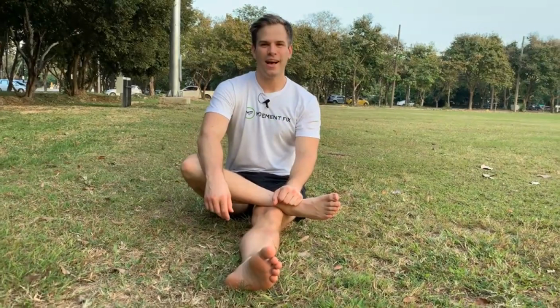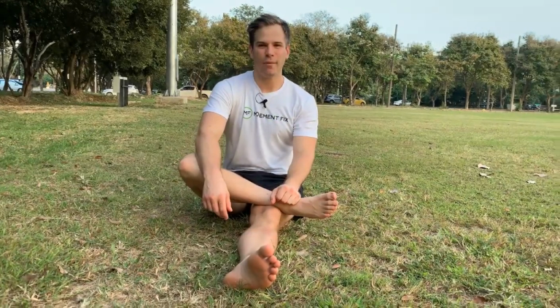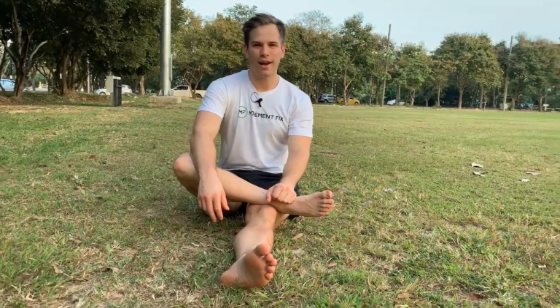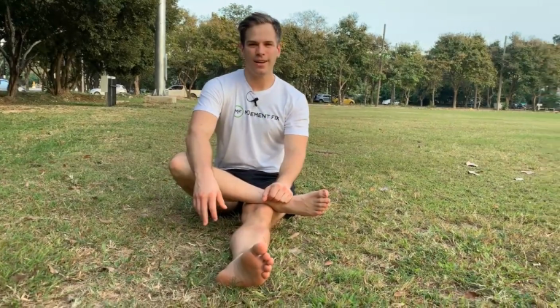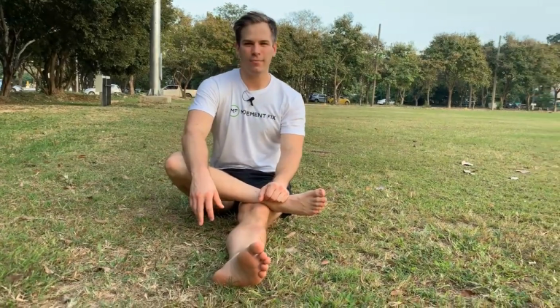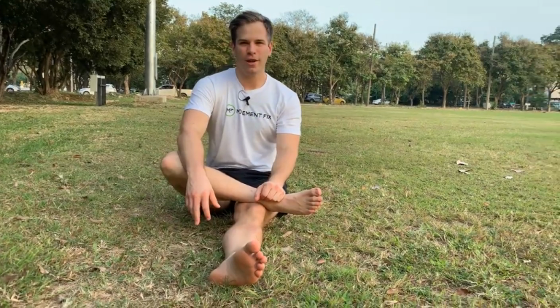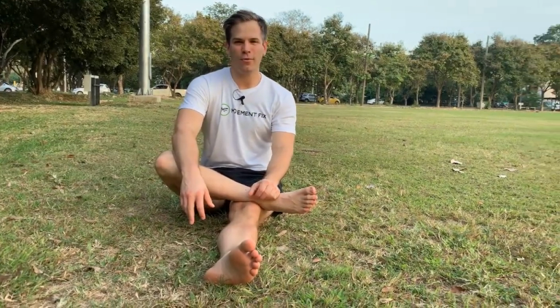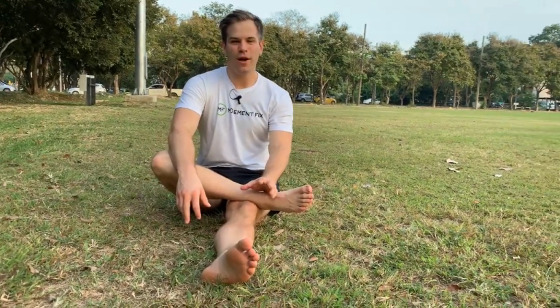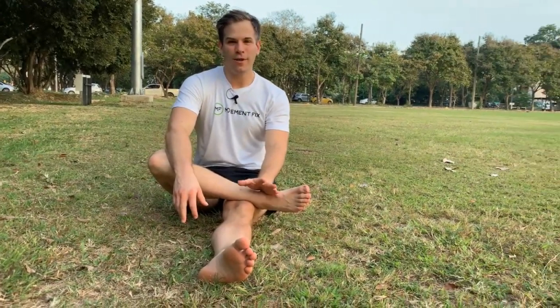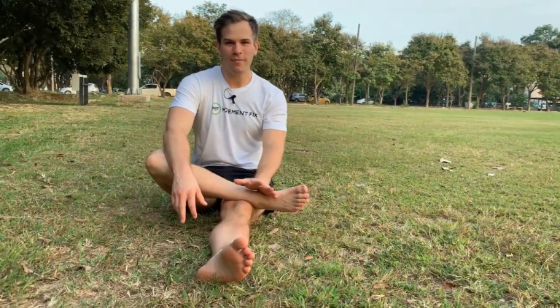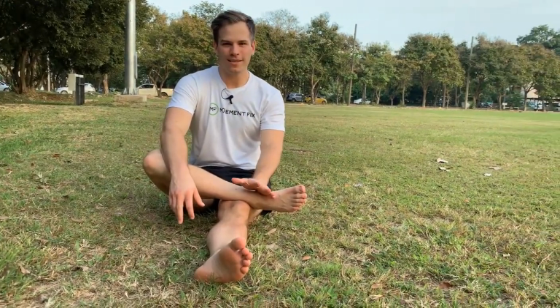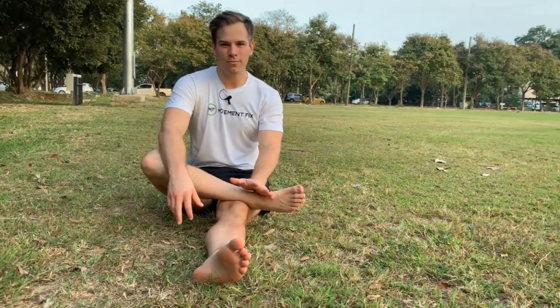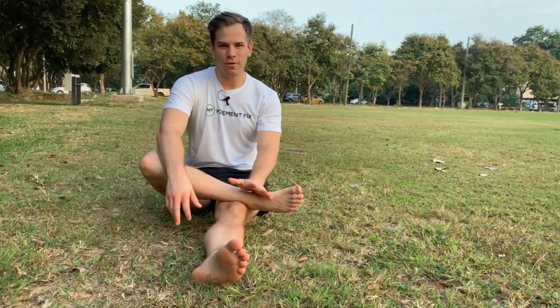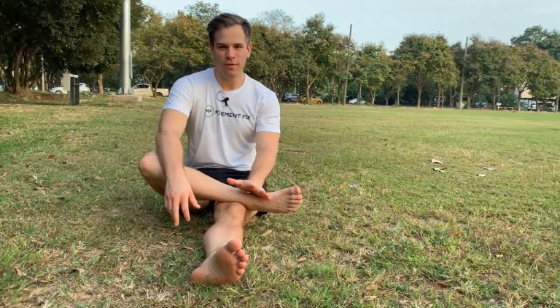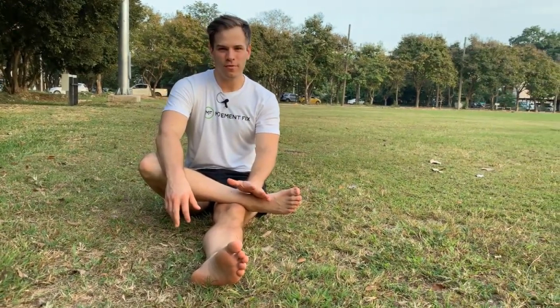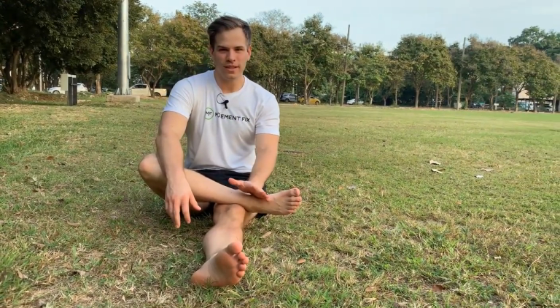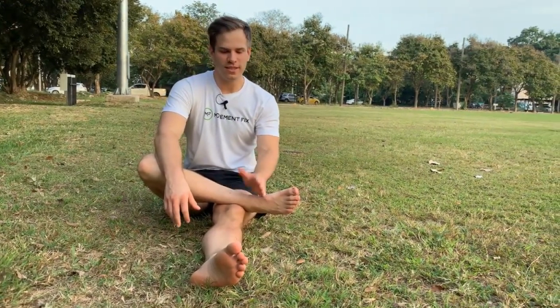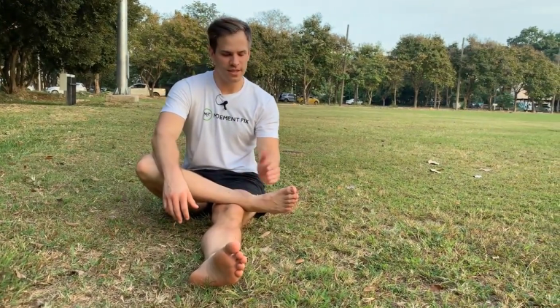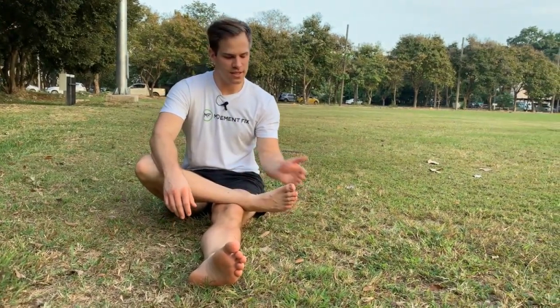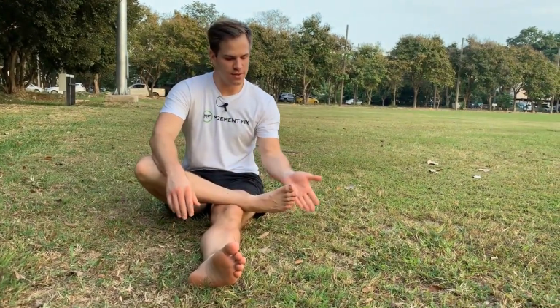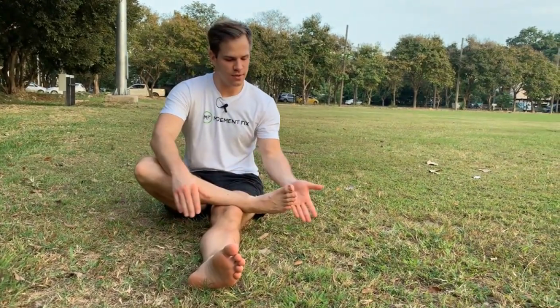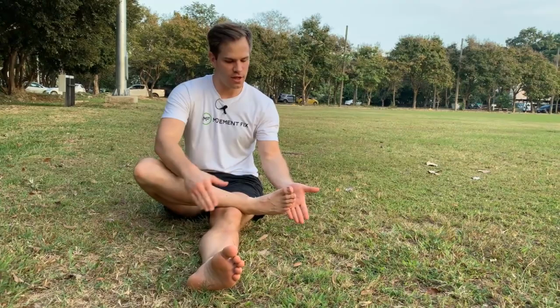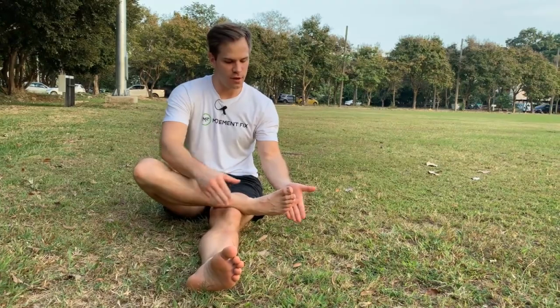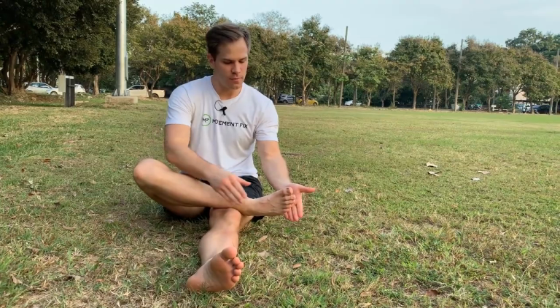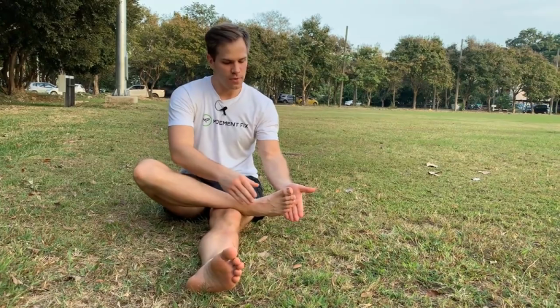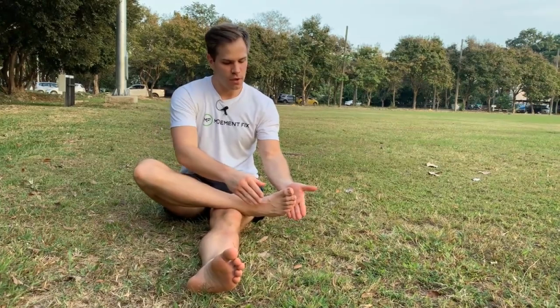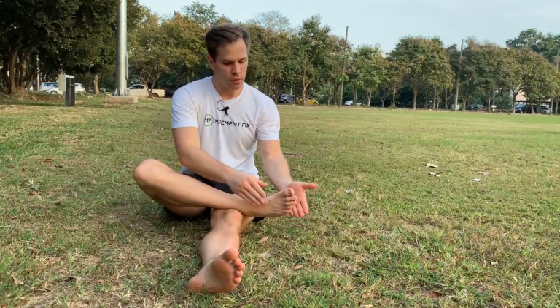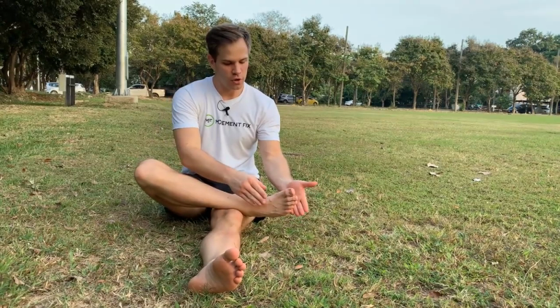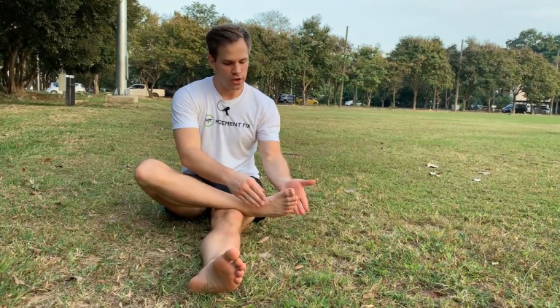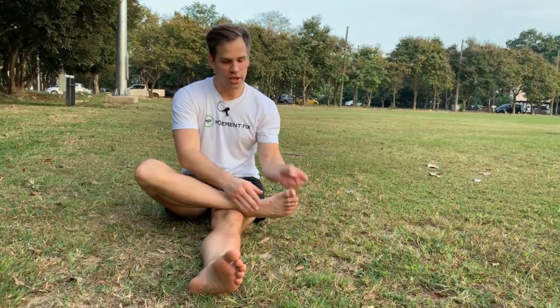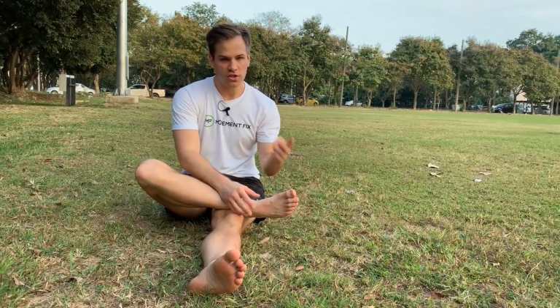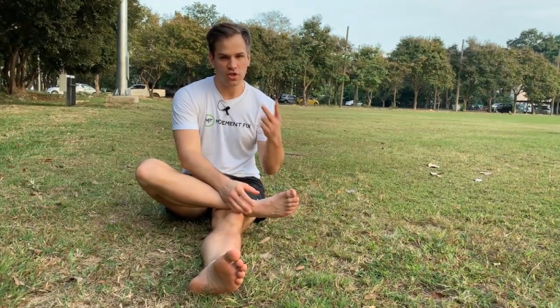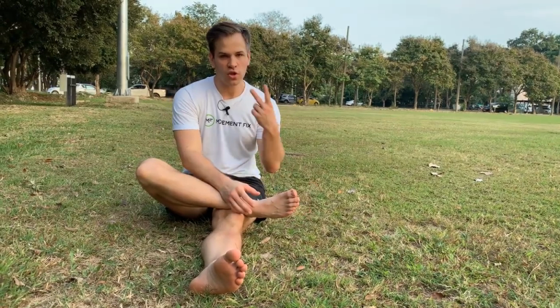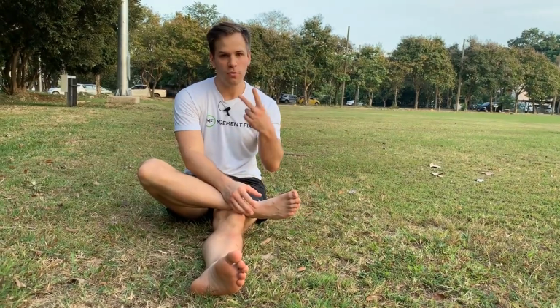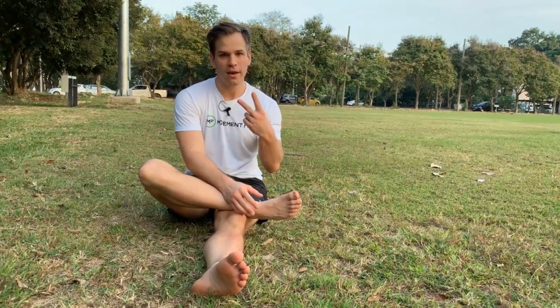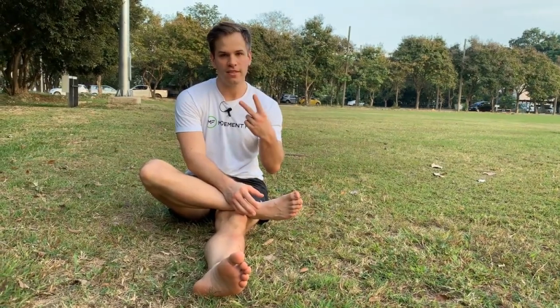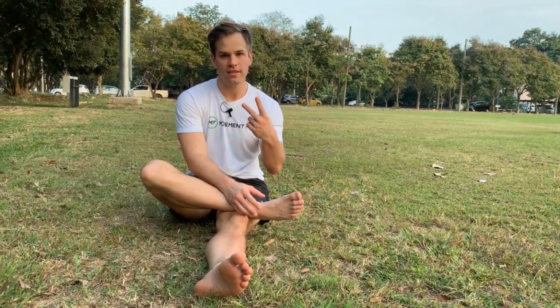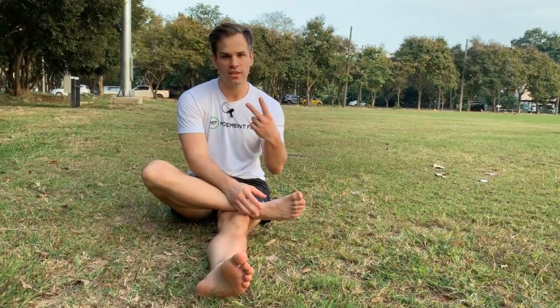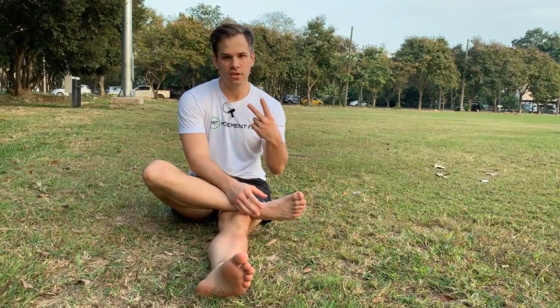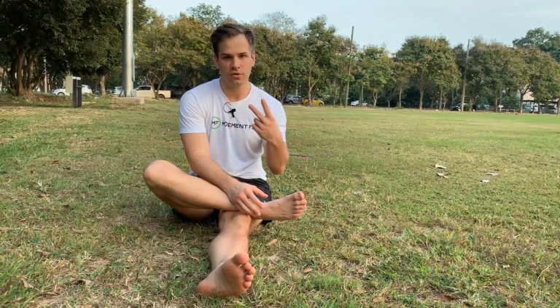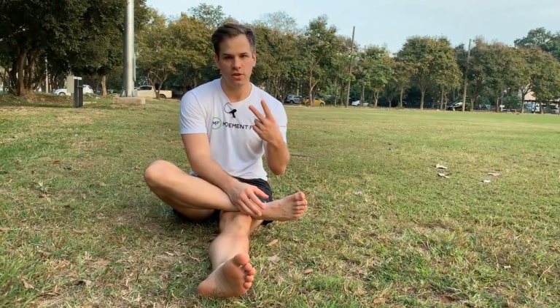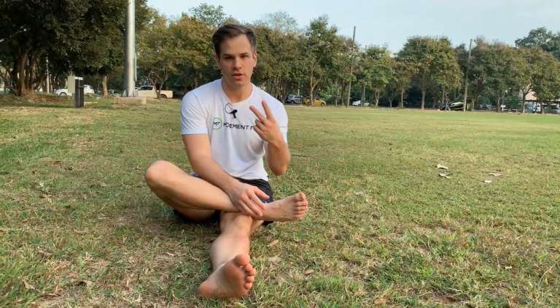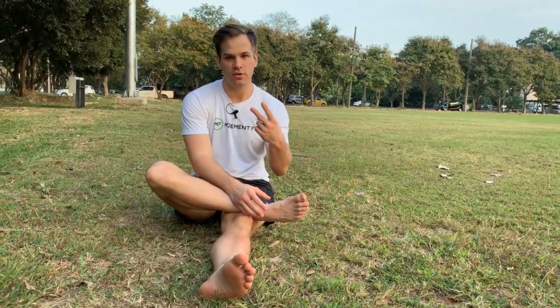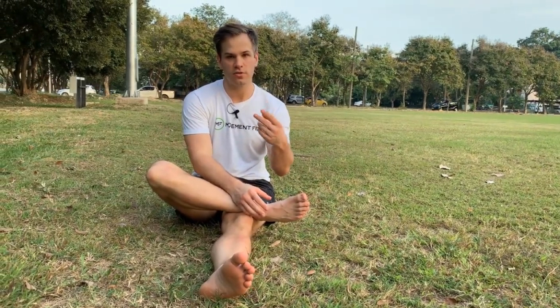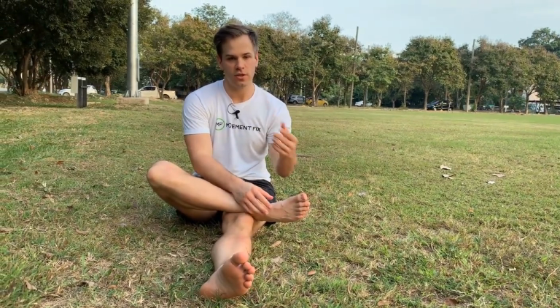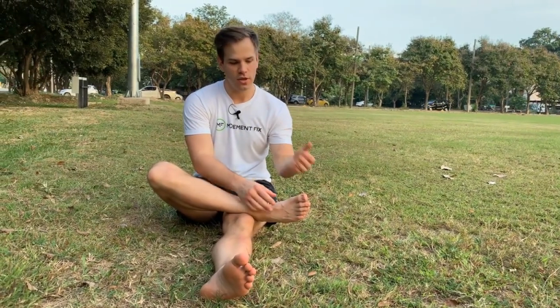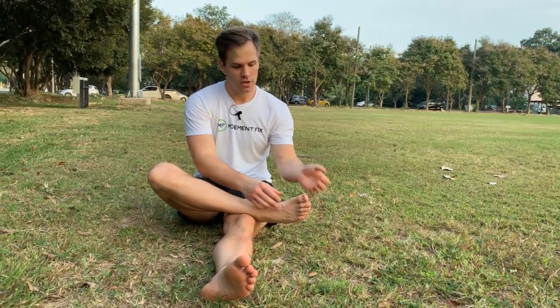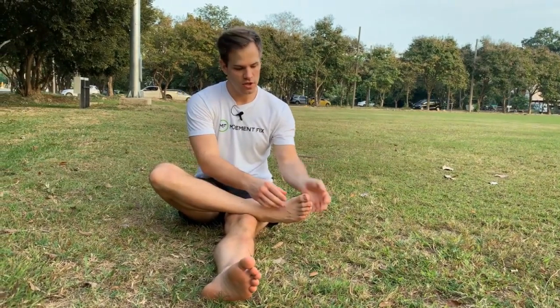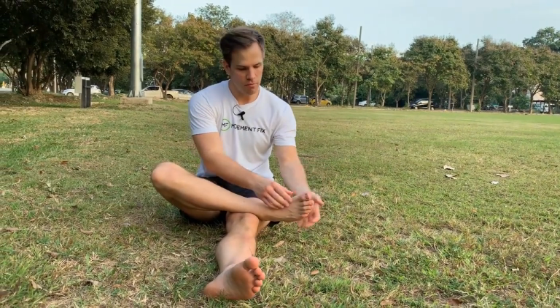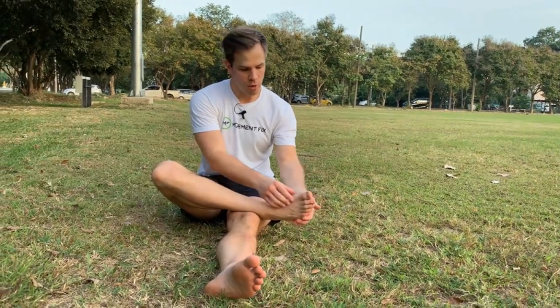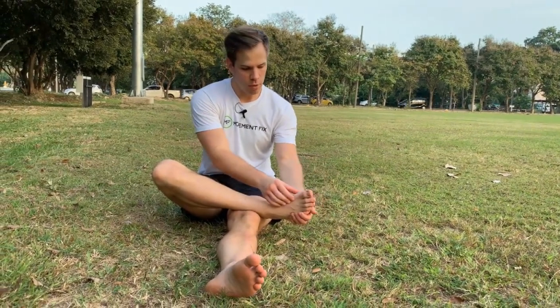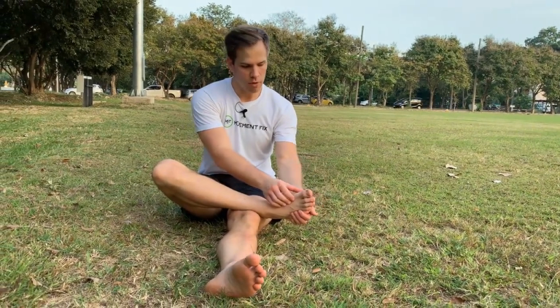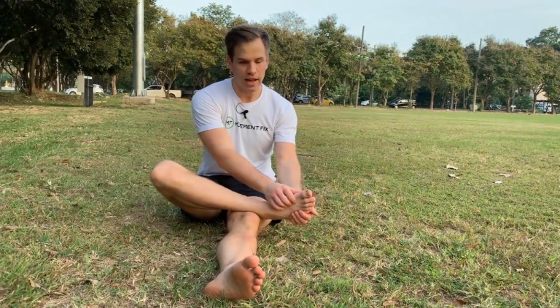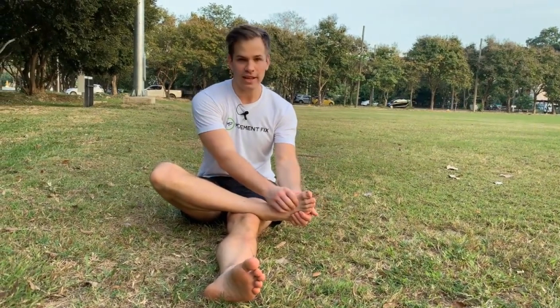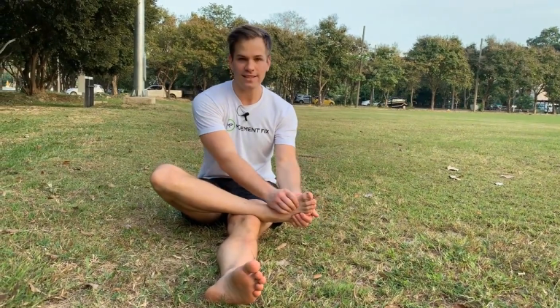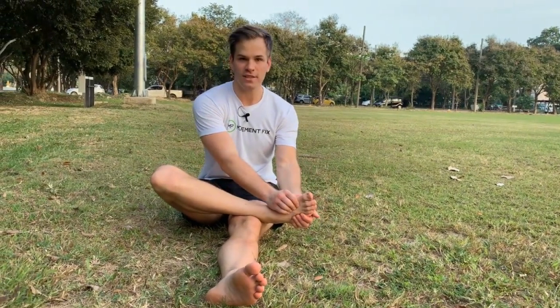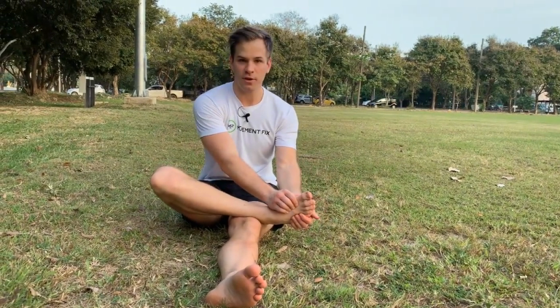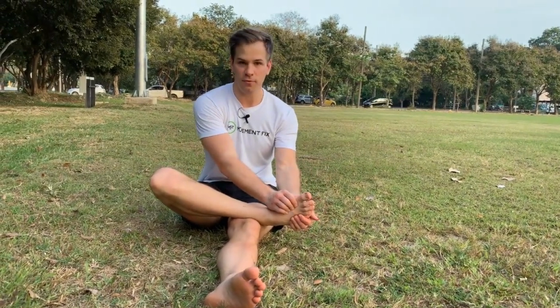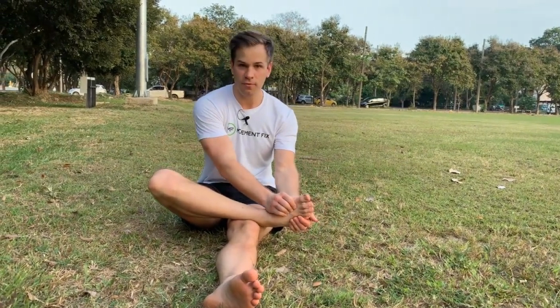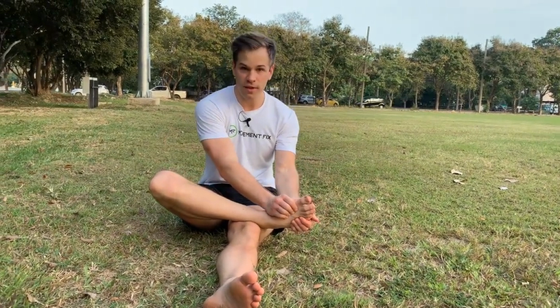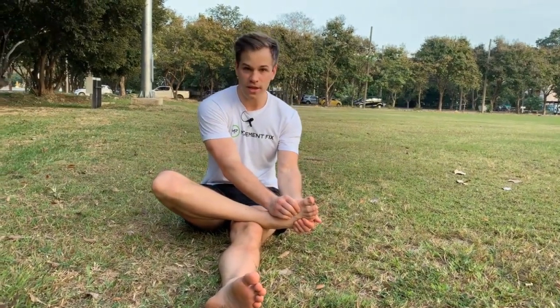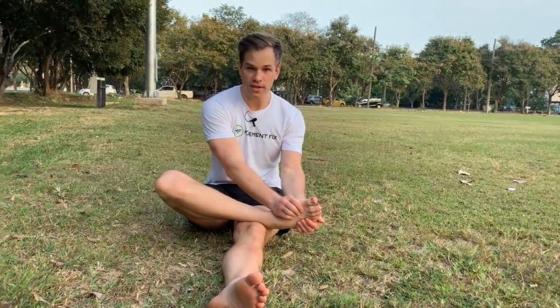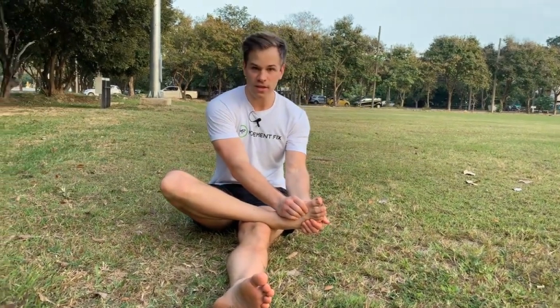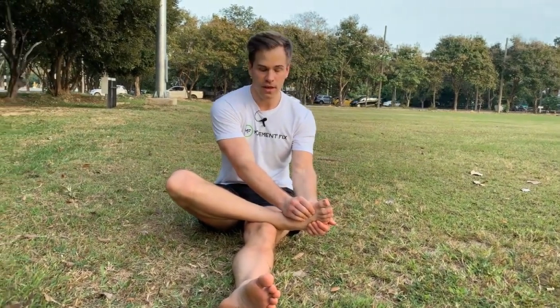I'm Ryan DeBell. Welcome back to Move It Fix. In this video, we're looking at two methods that you can use to mobilize your feet.